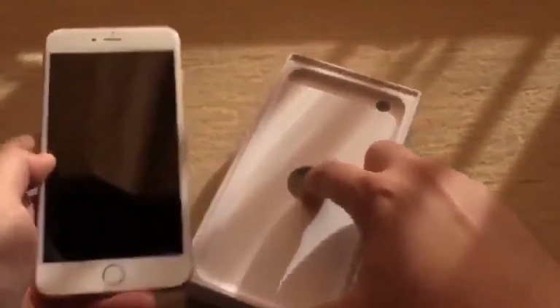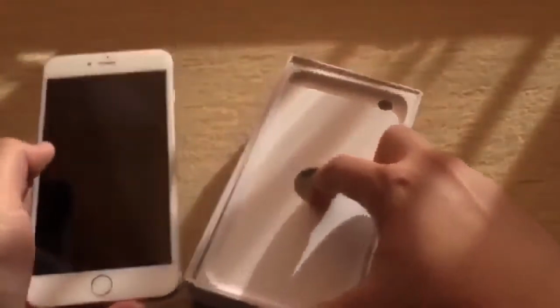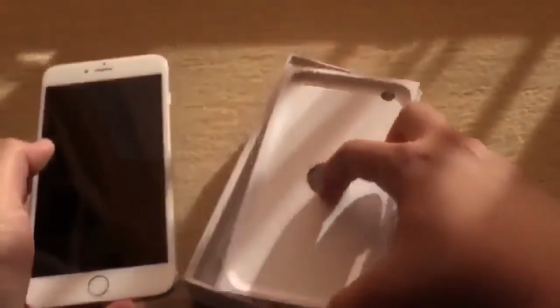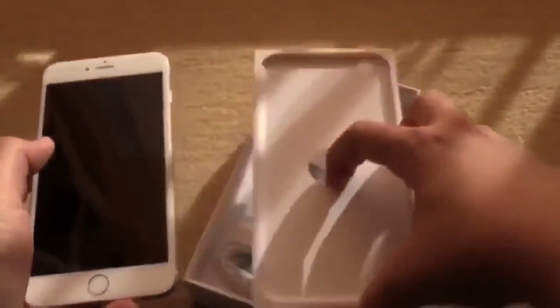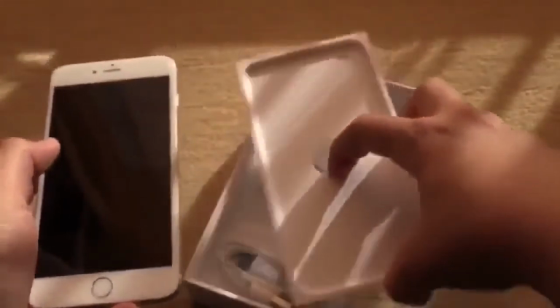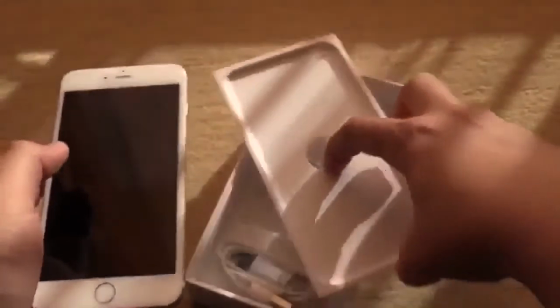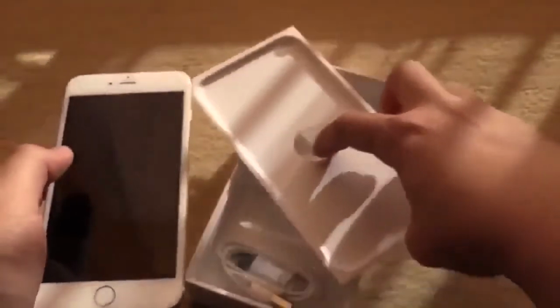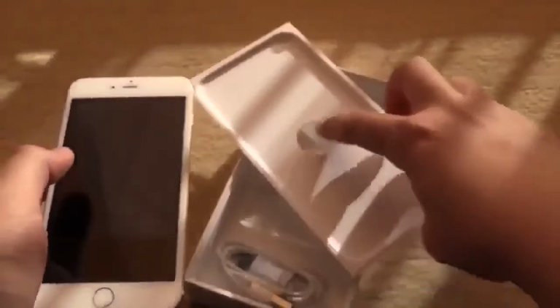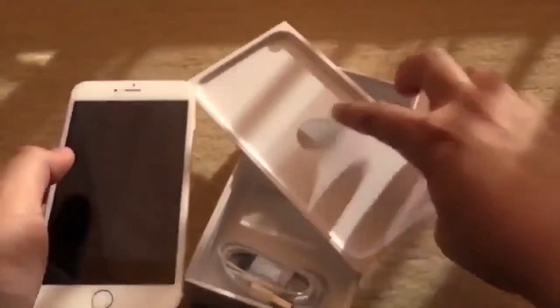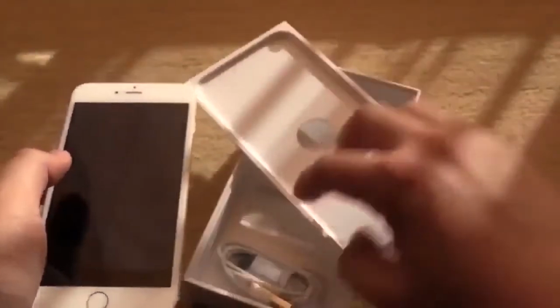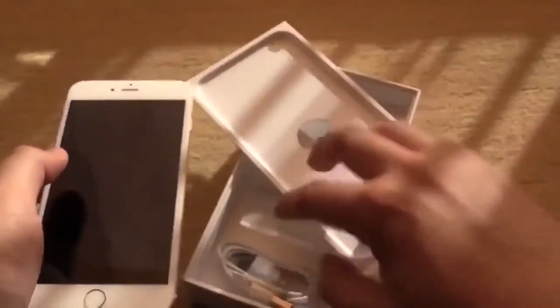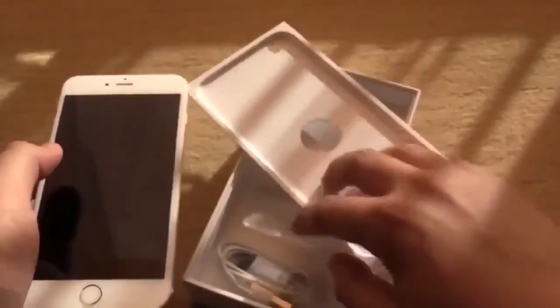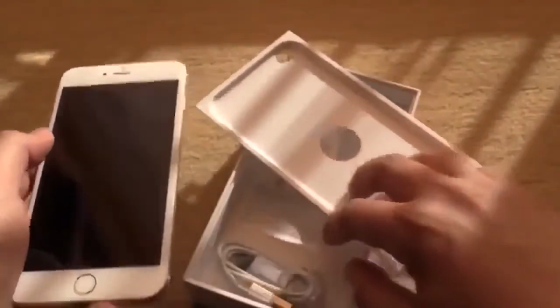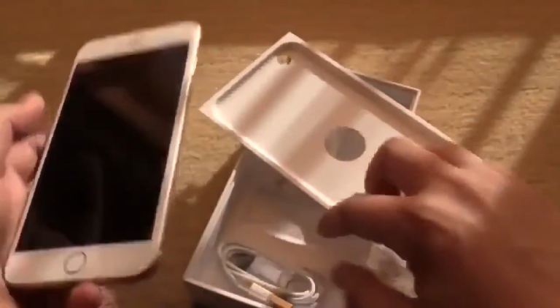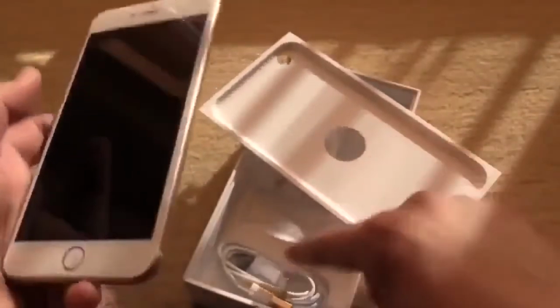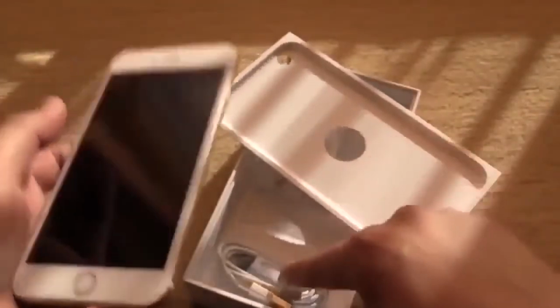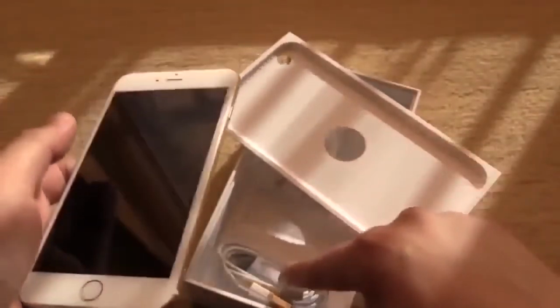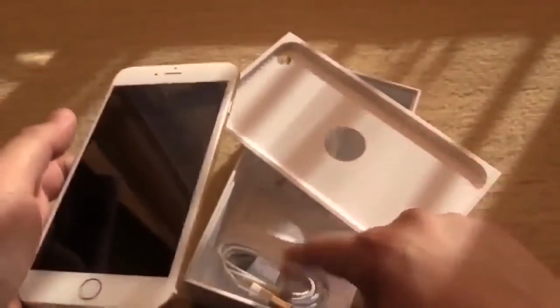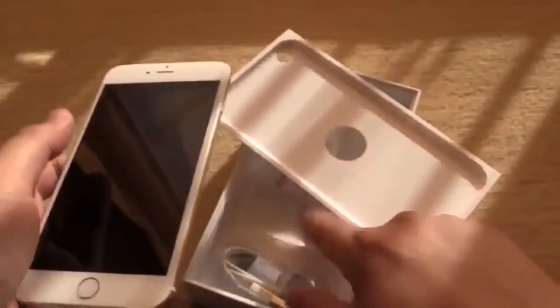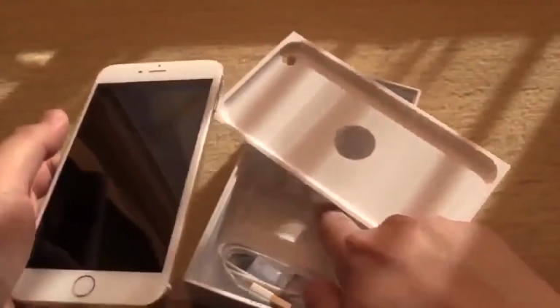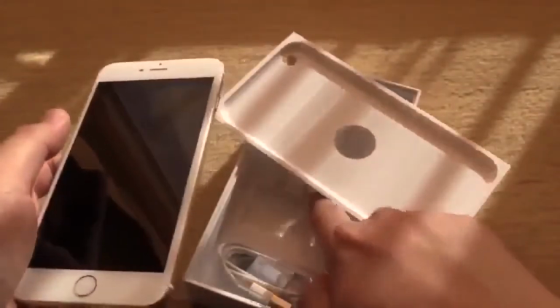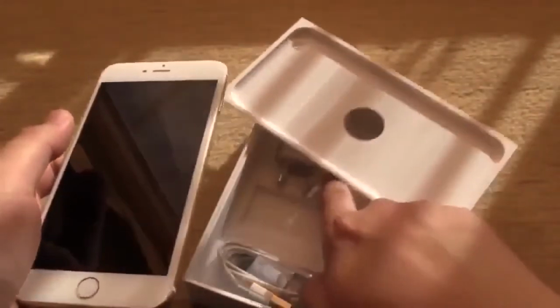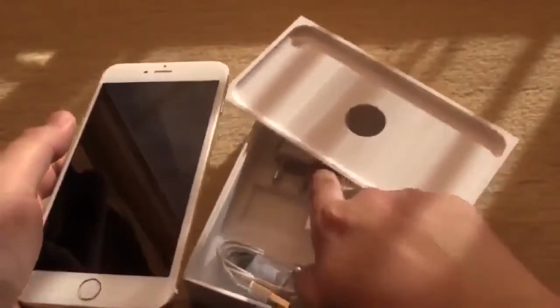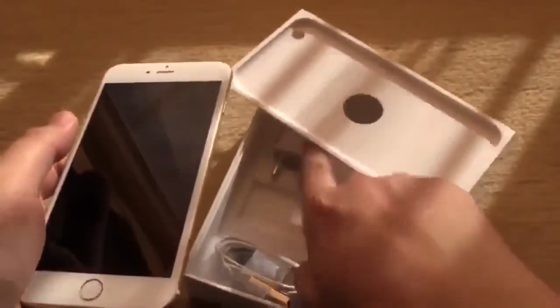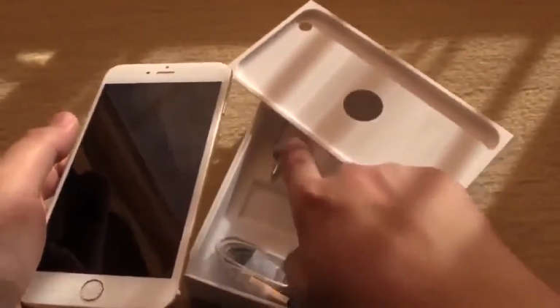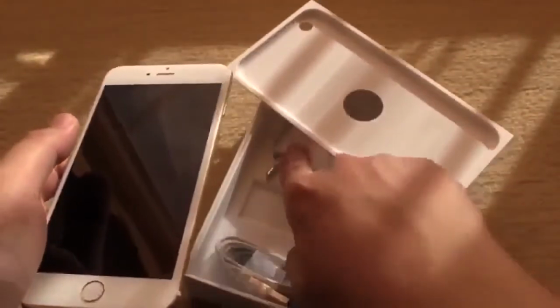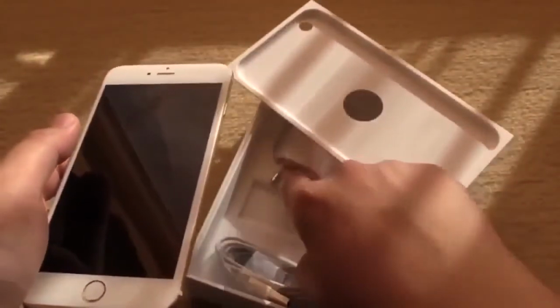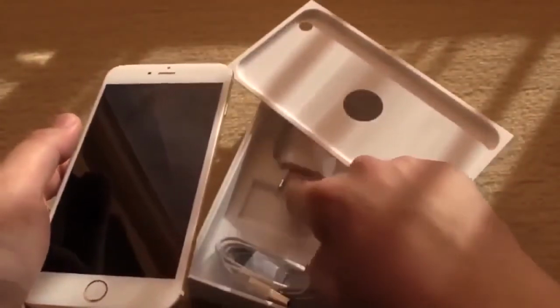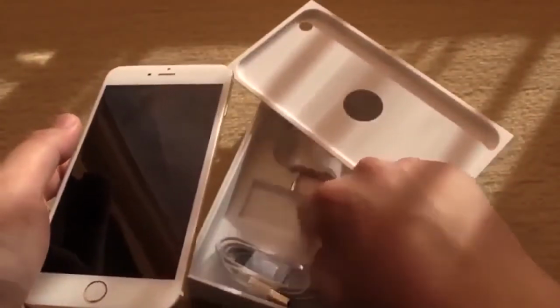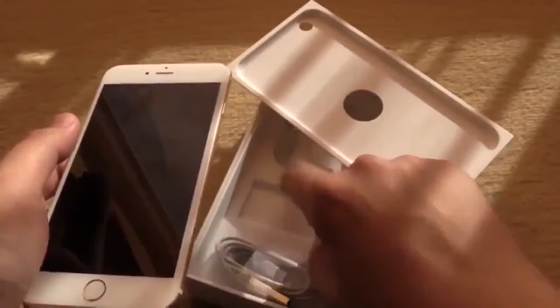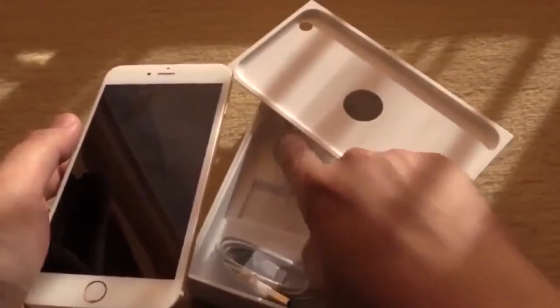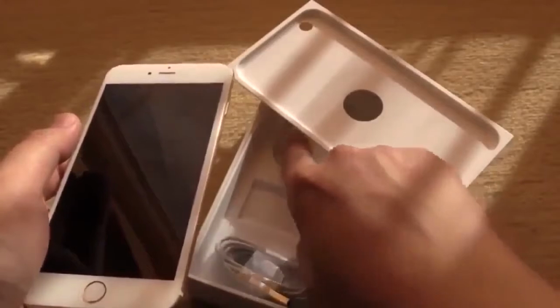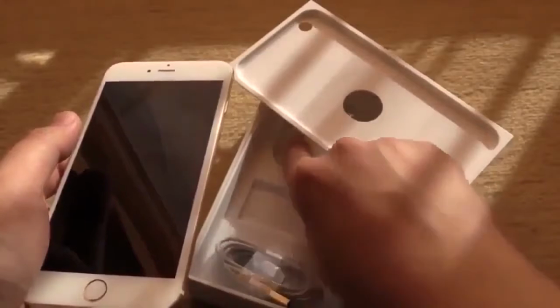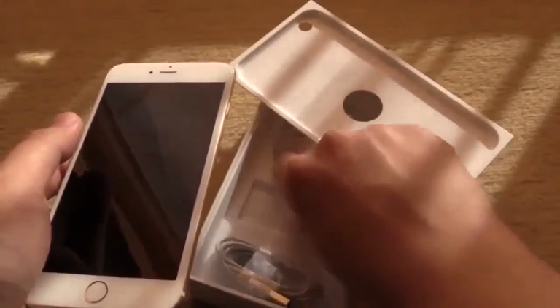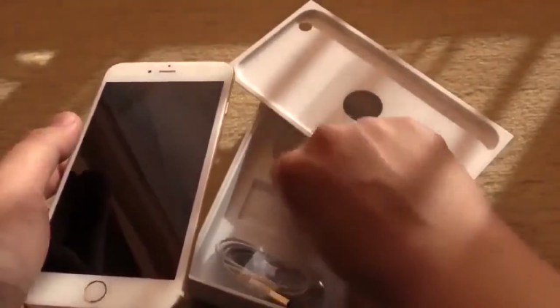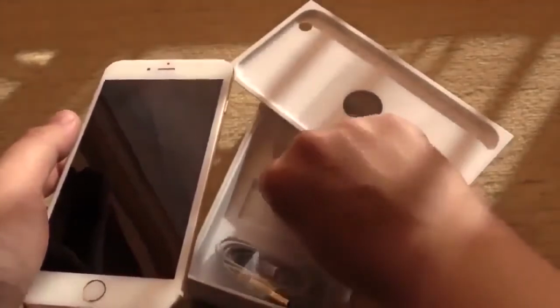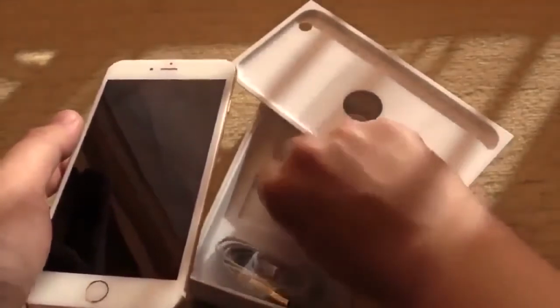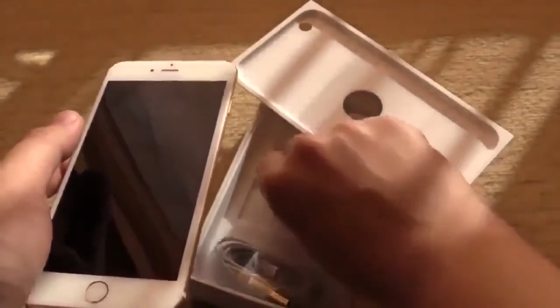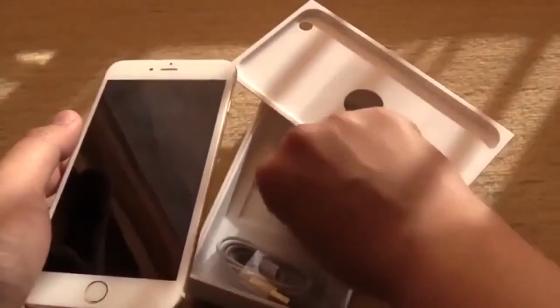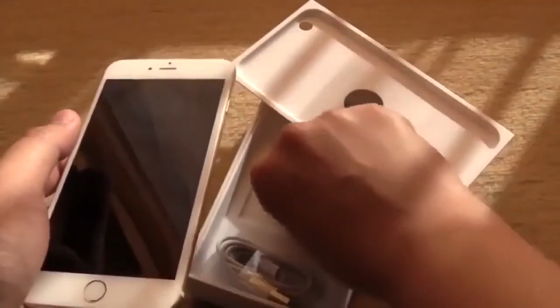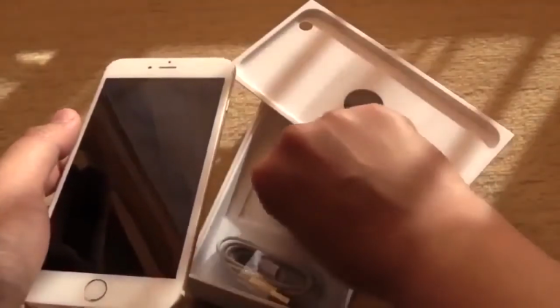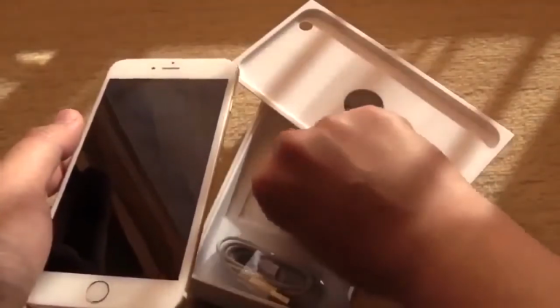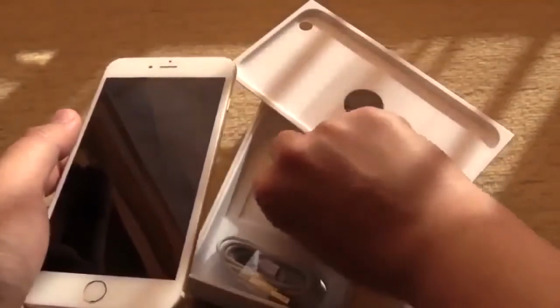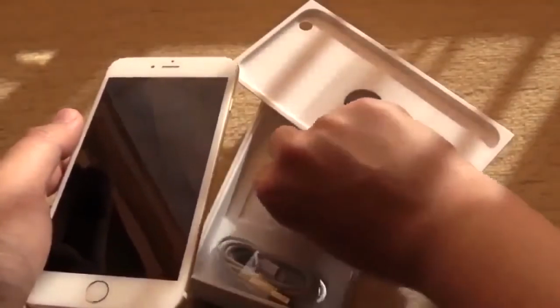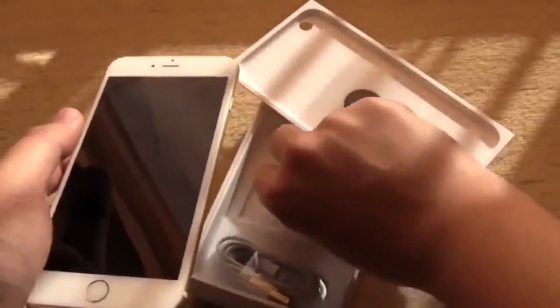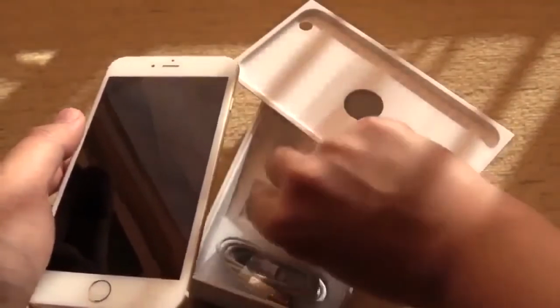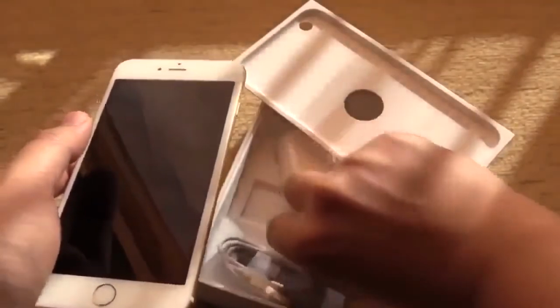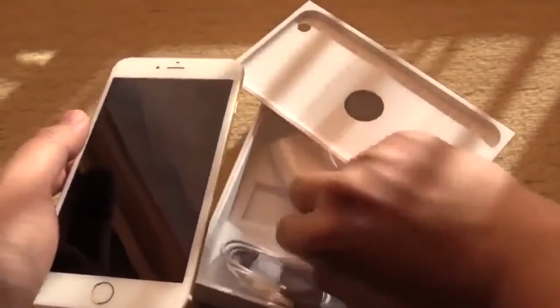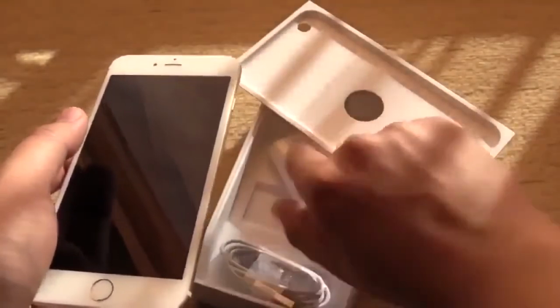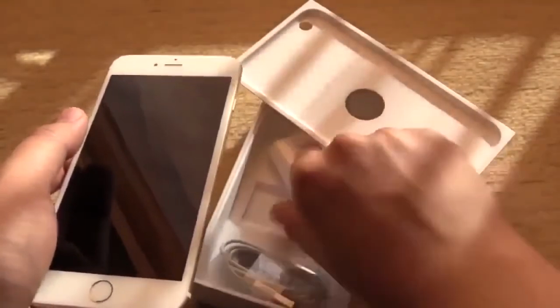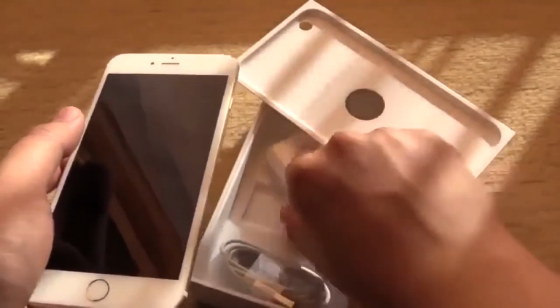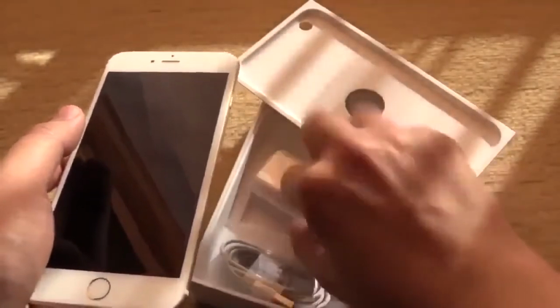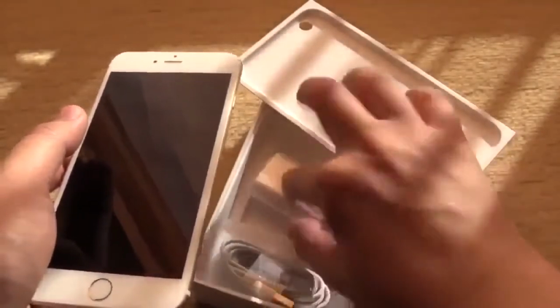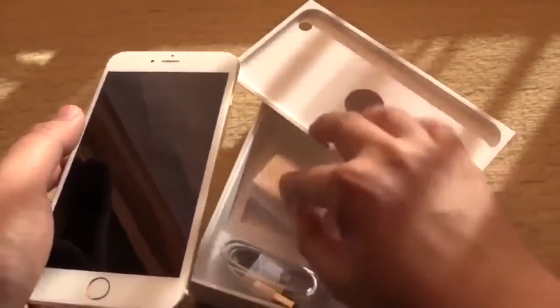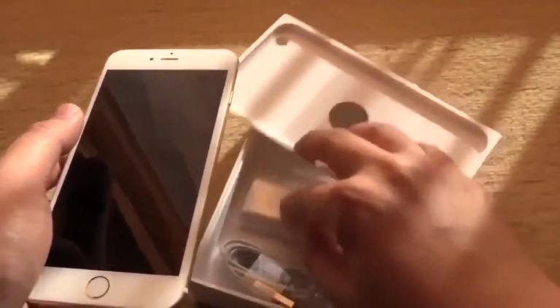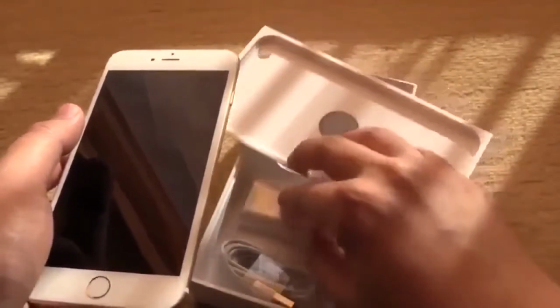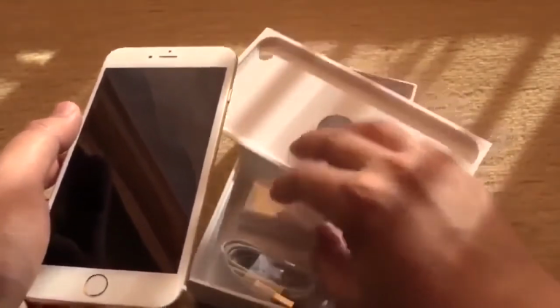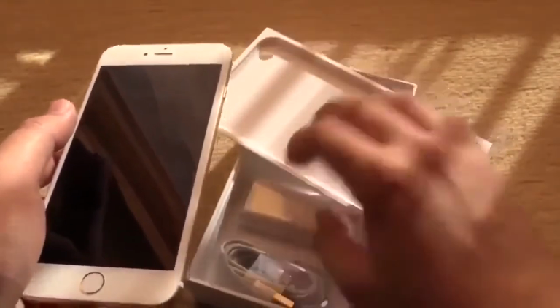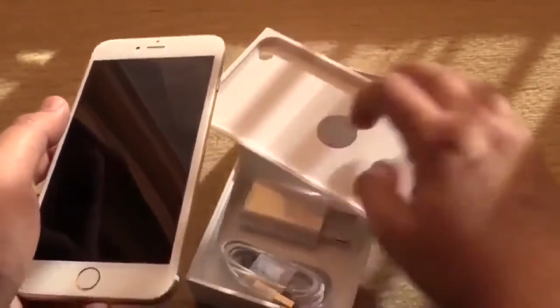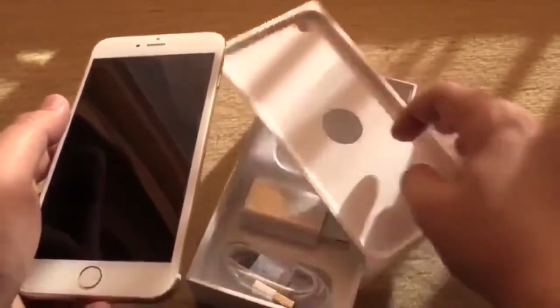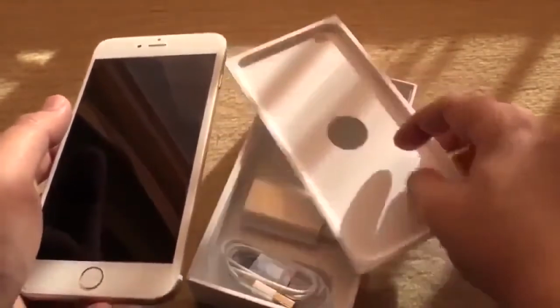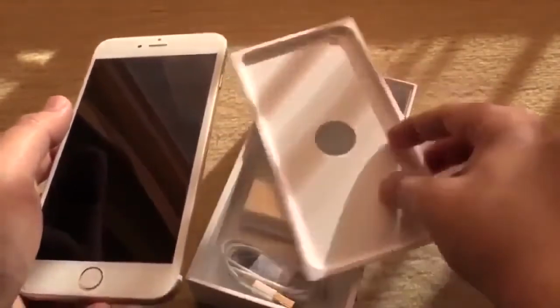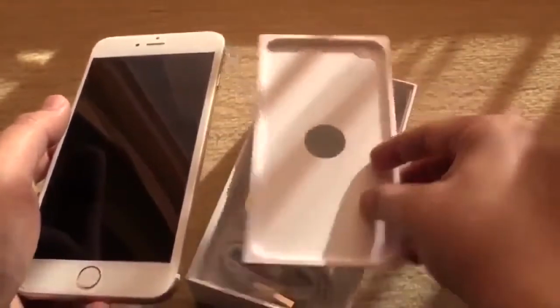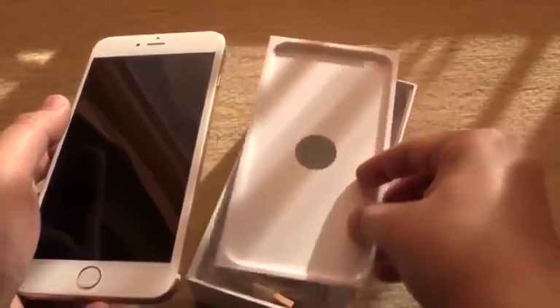In the package there is of course the cable and your AC adapter, and of course also the headset.